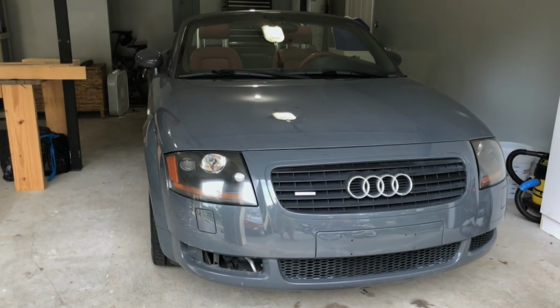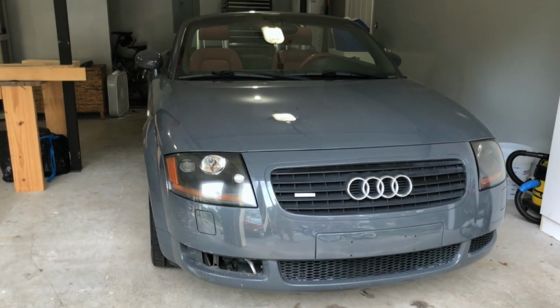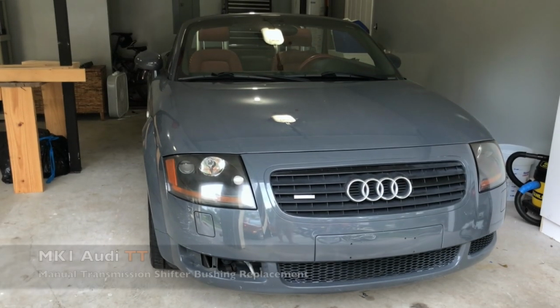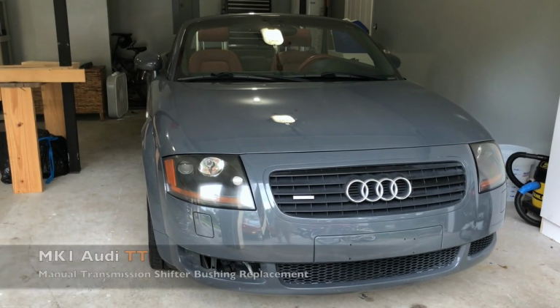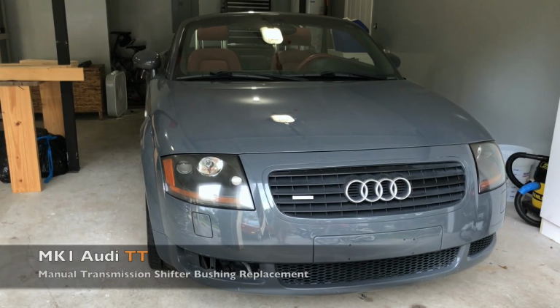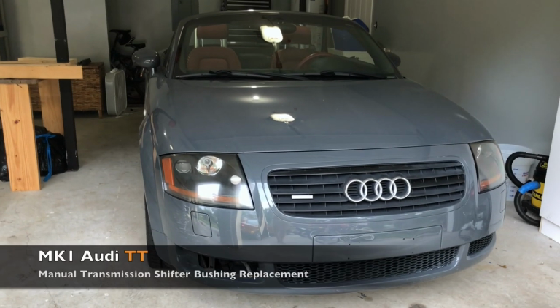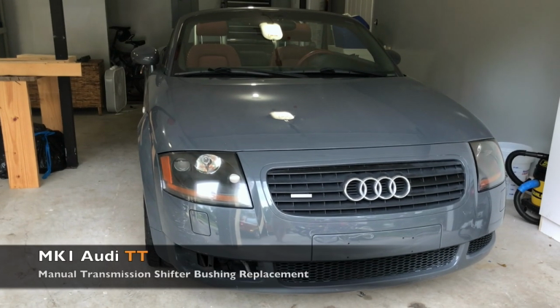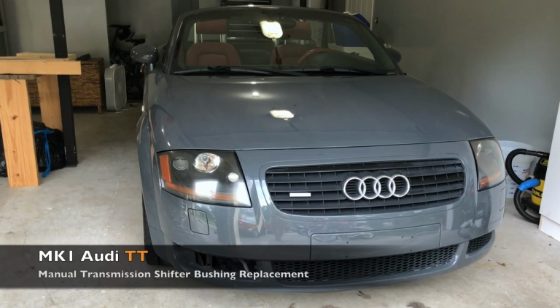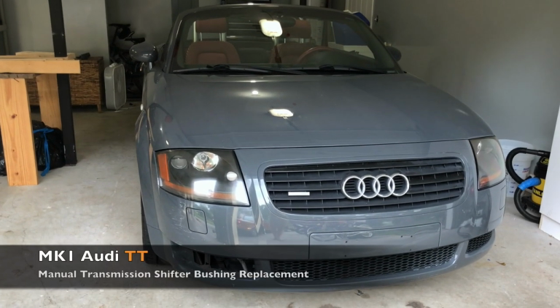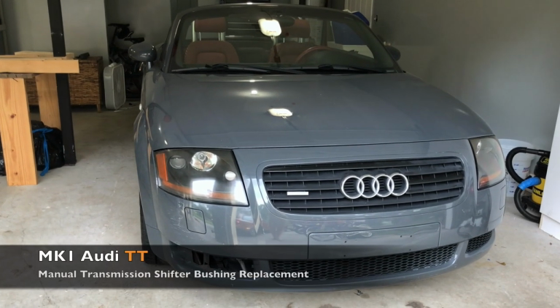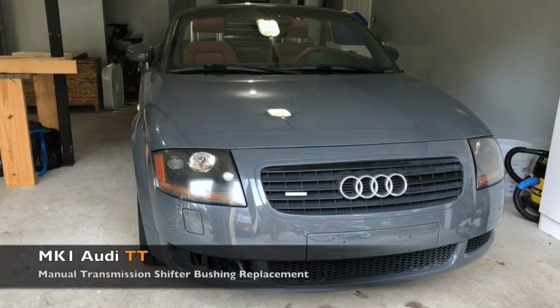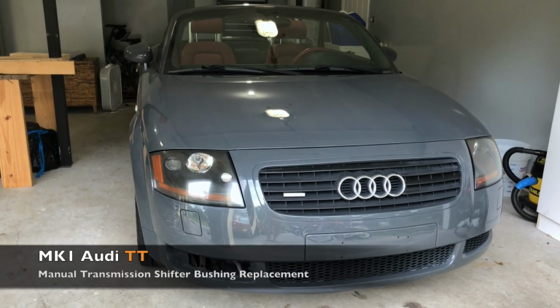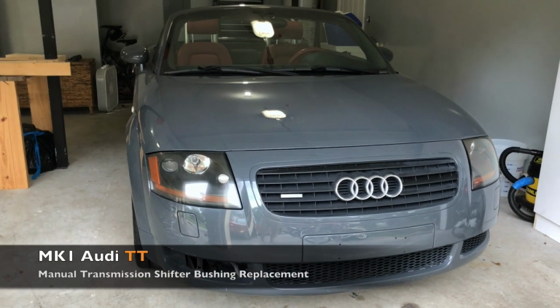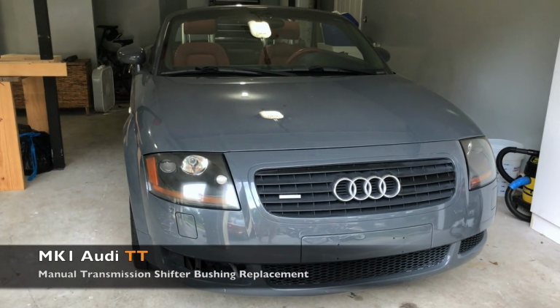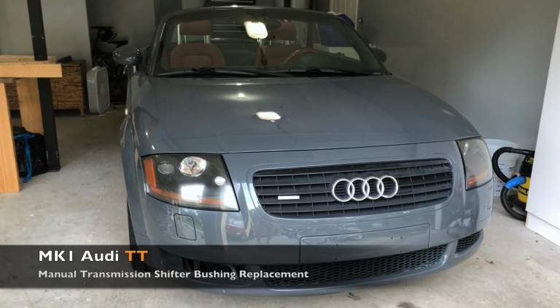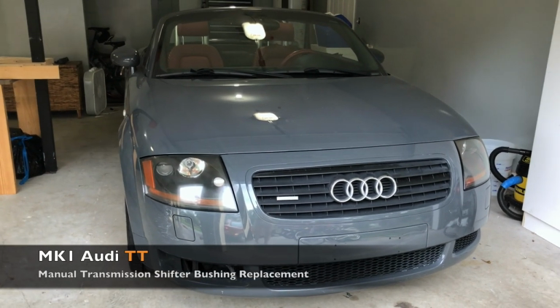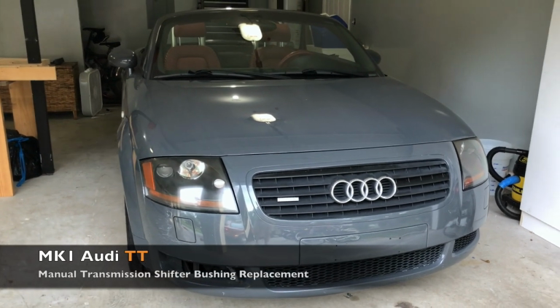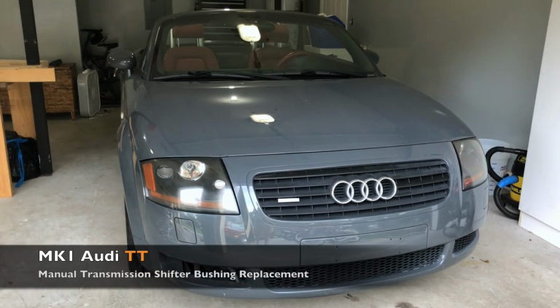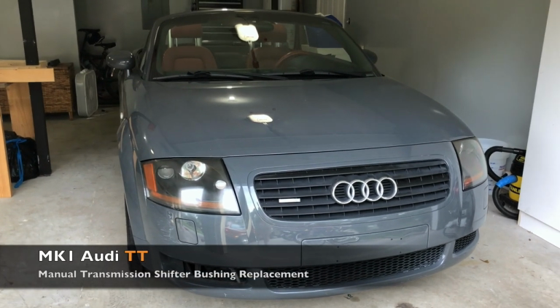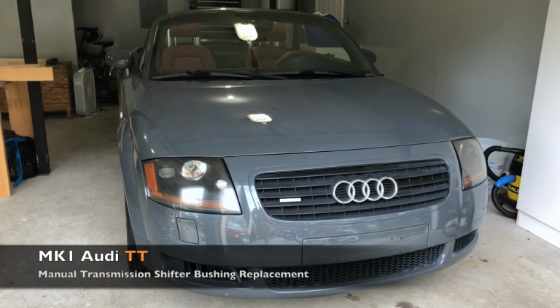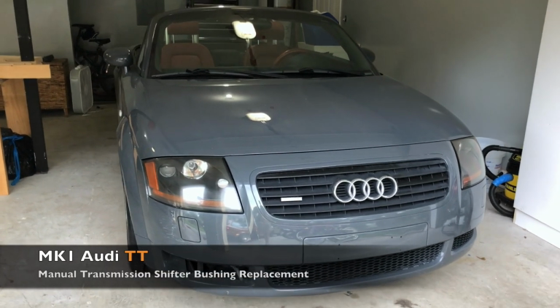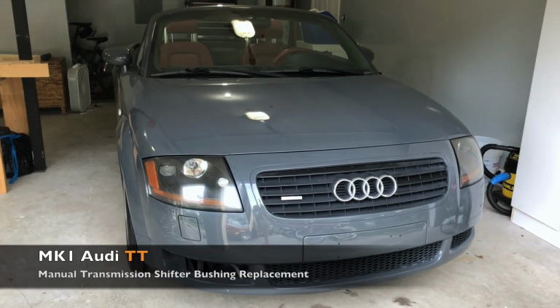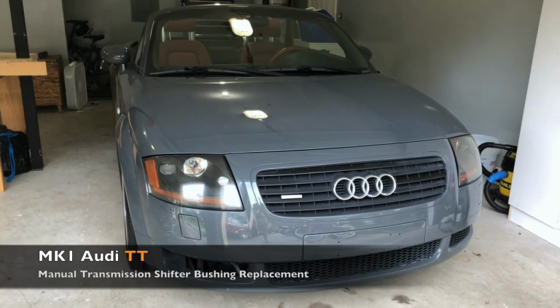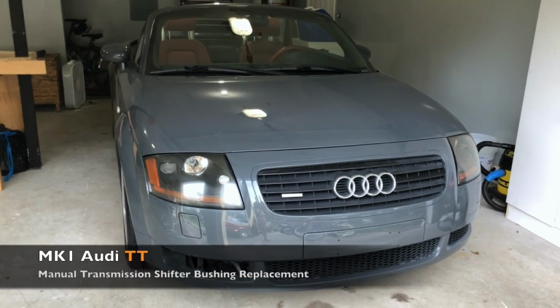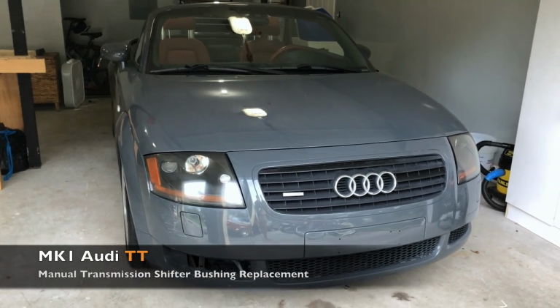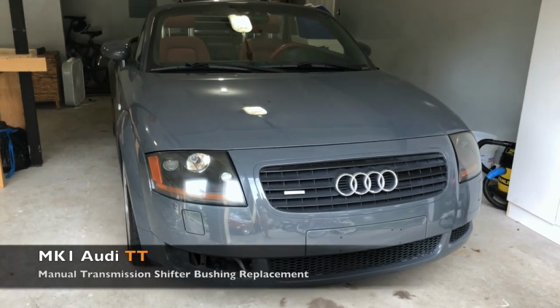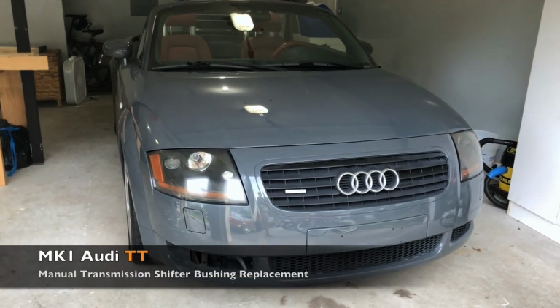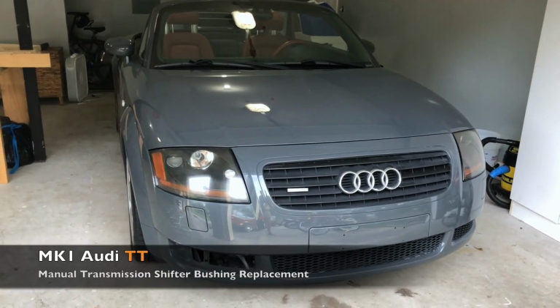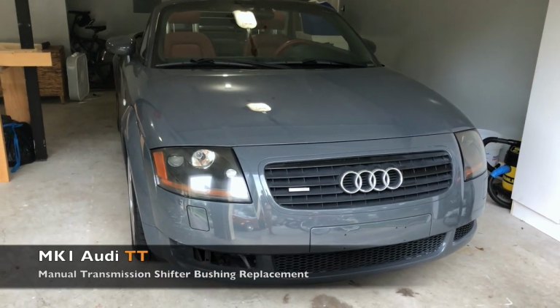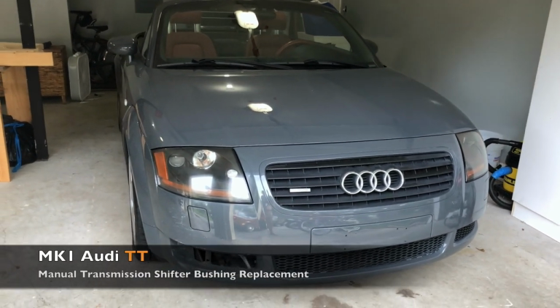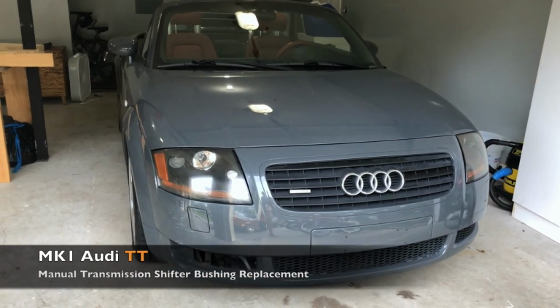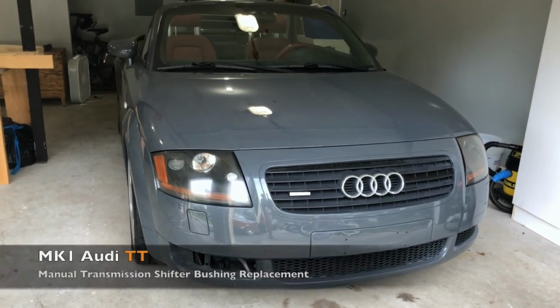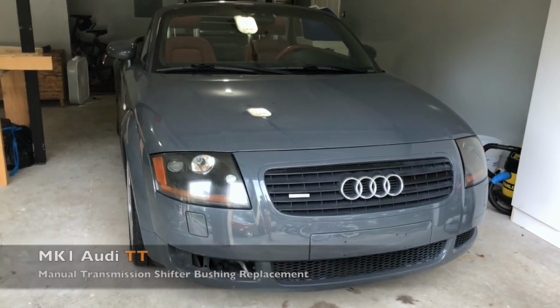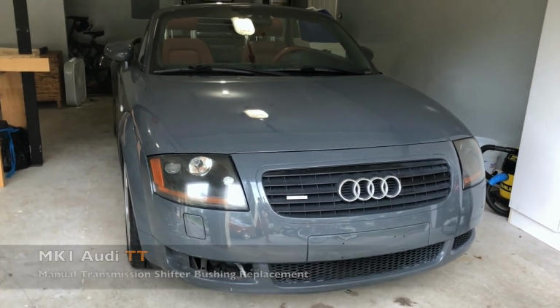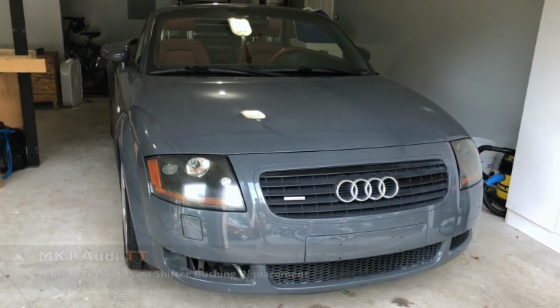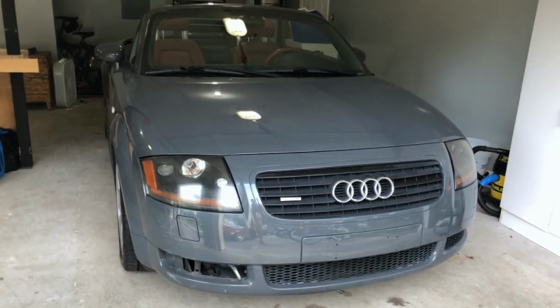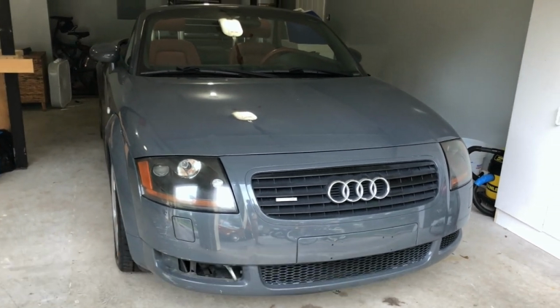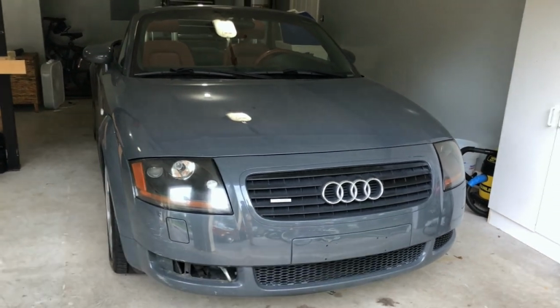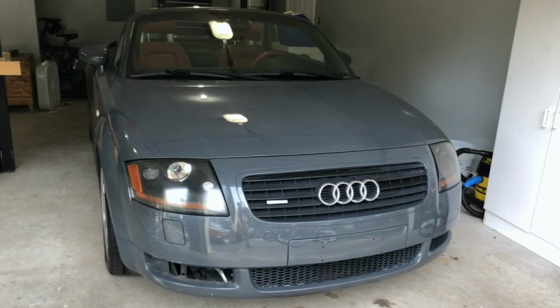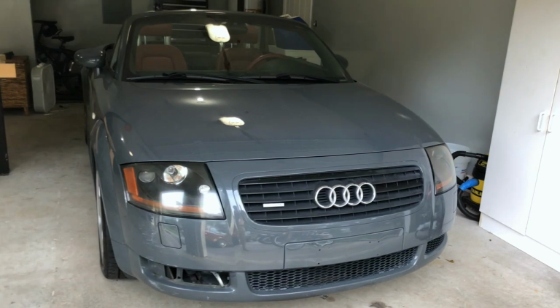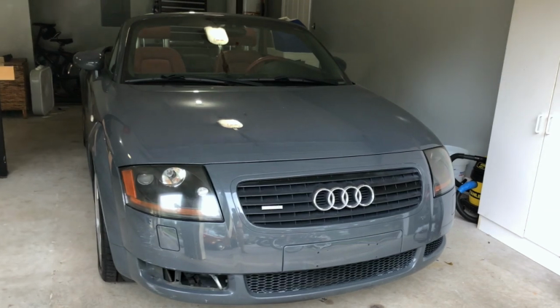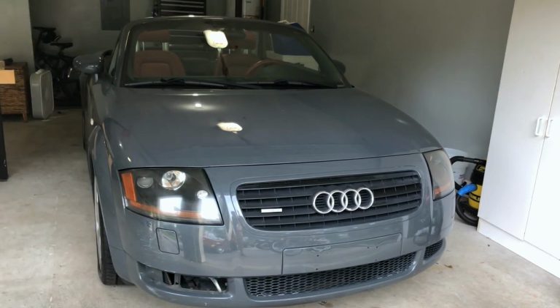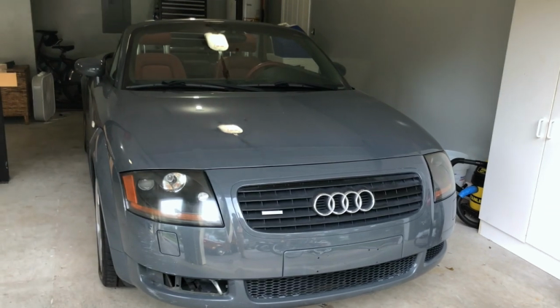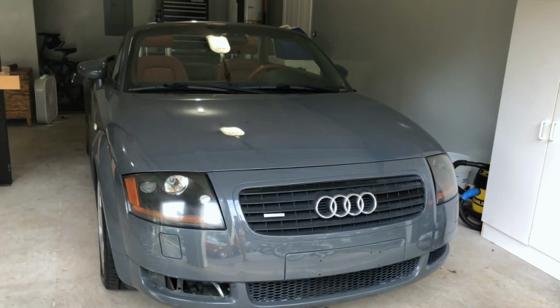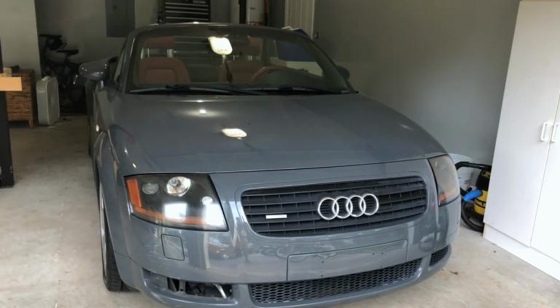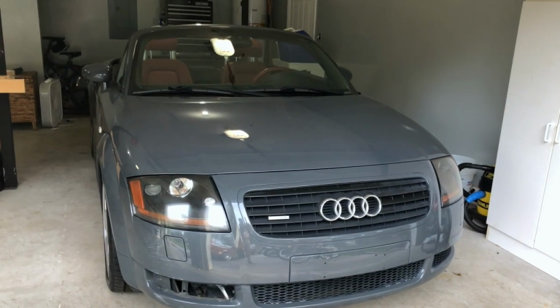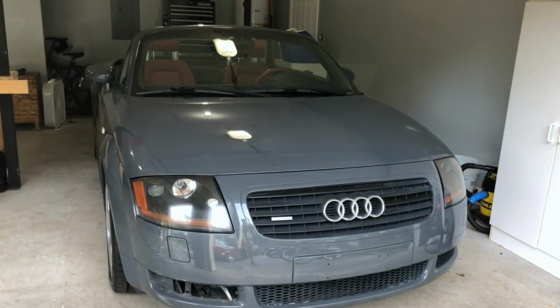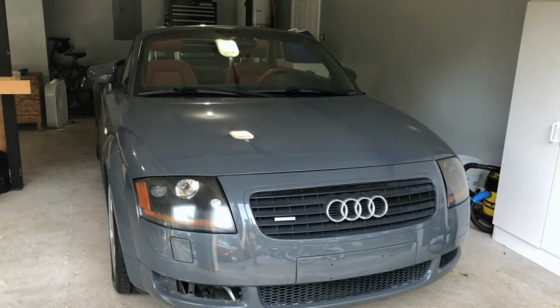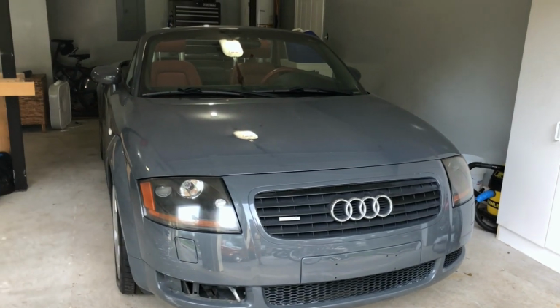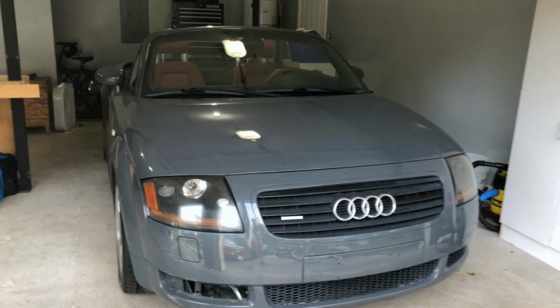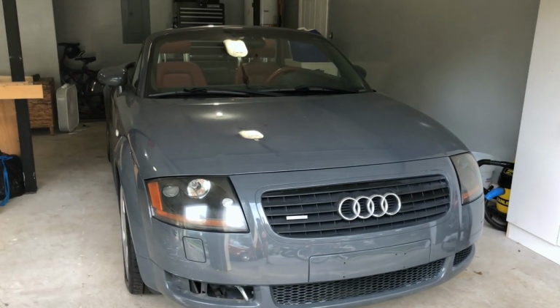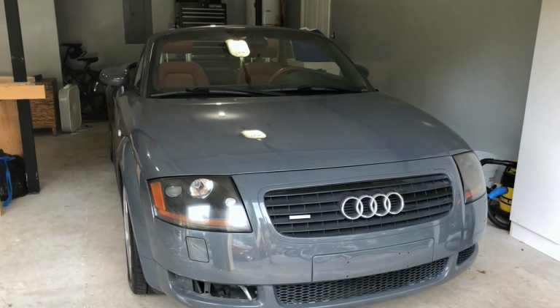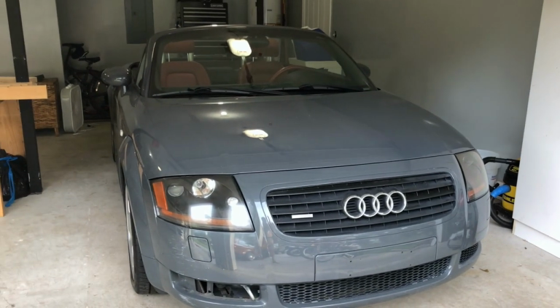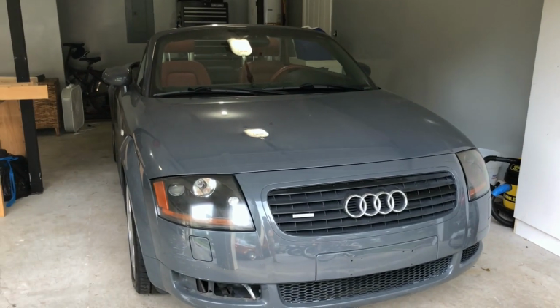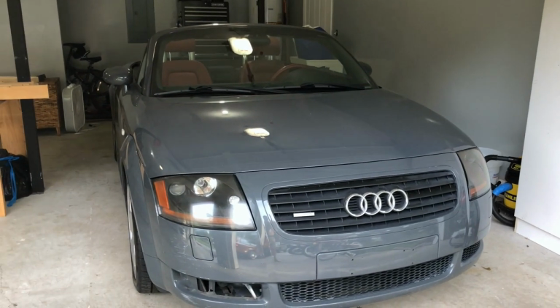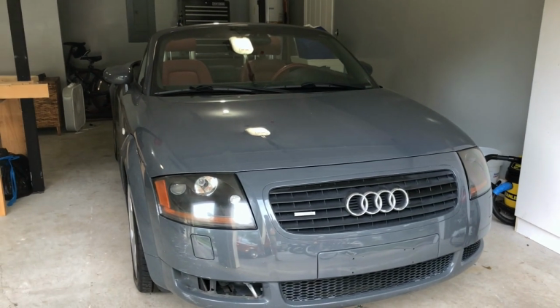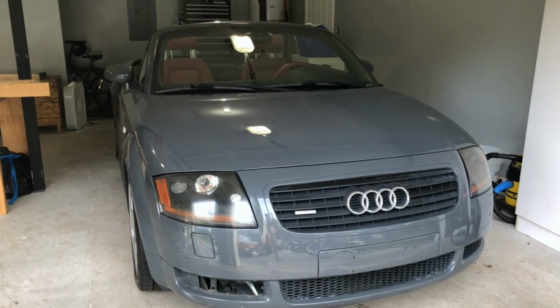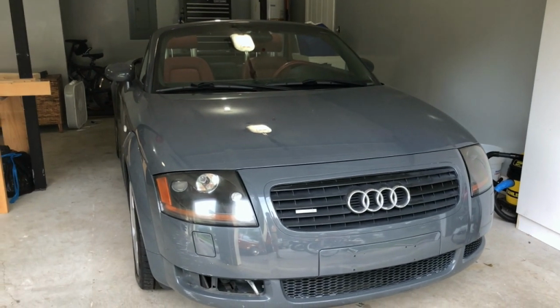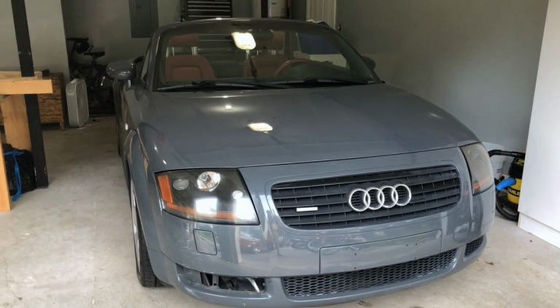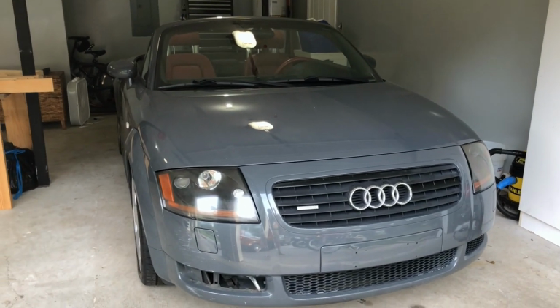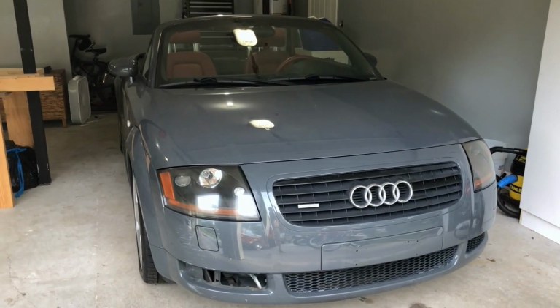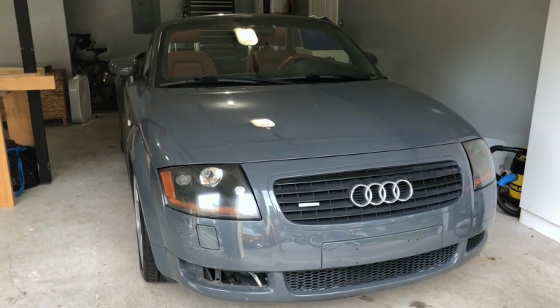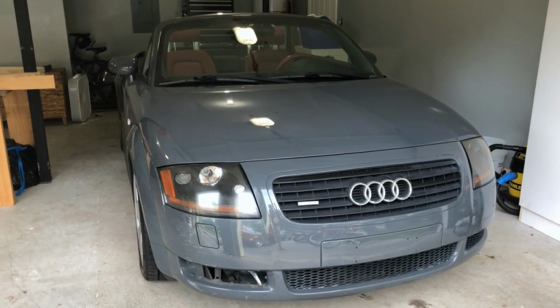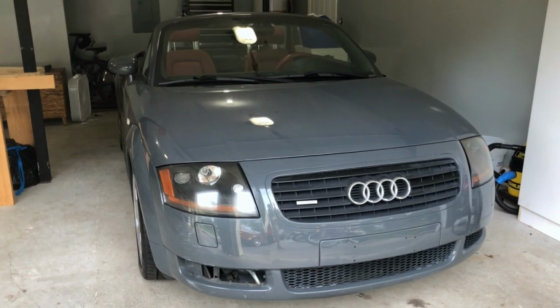Hey y'all, so I have a 2001 Audi TT. It's the 225 version, the 1.8T engine, the 6-speed manual transmission.